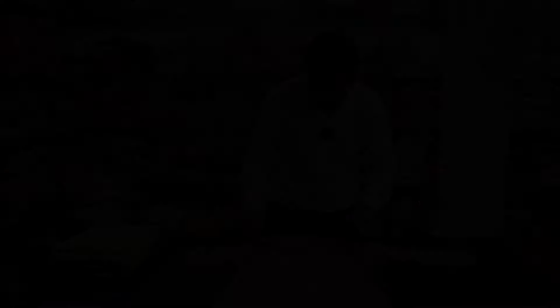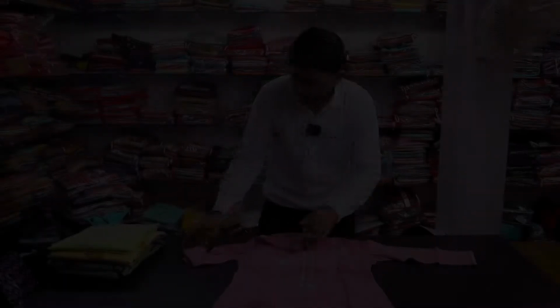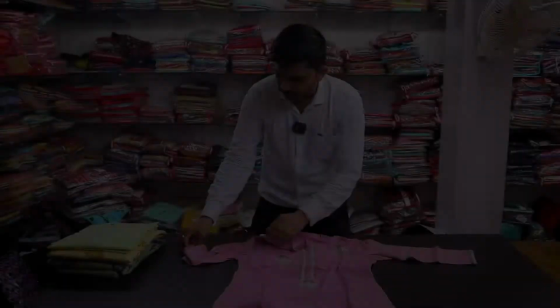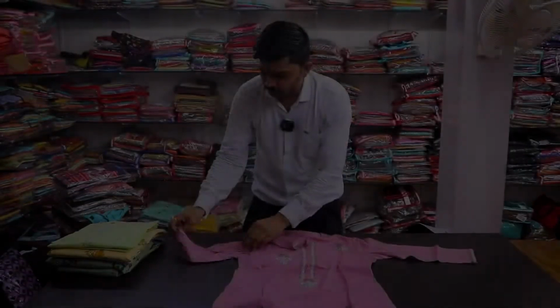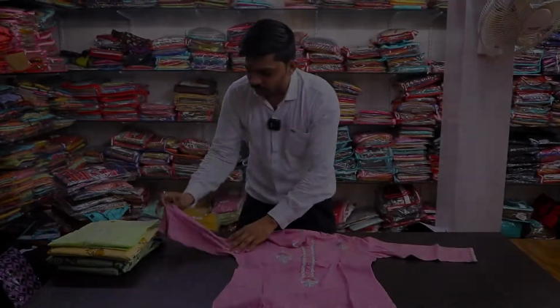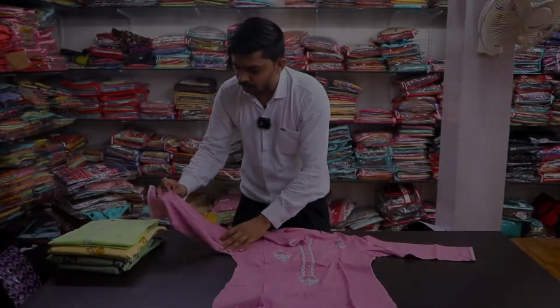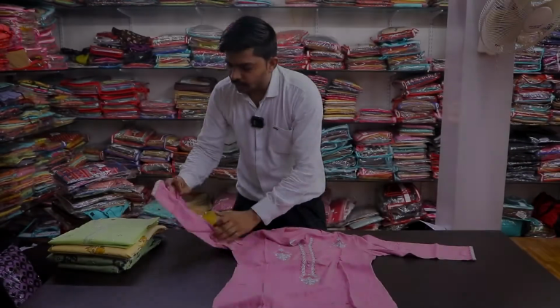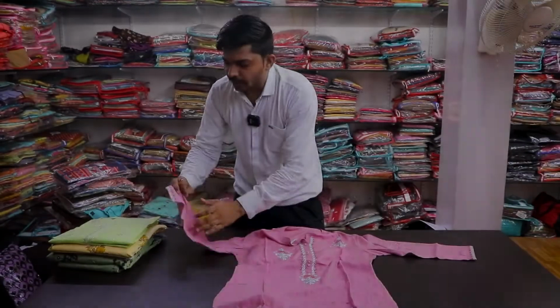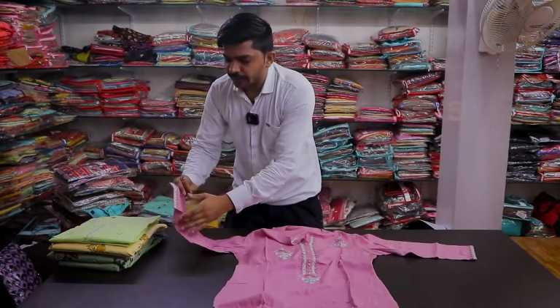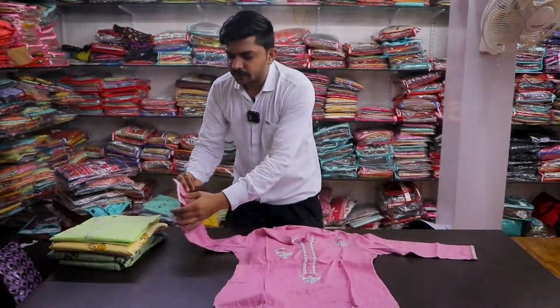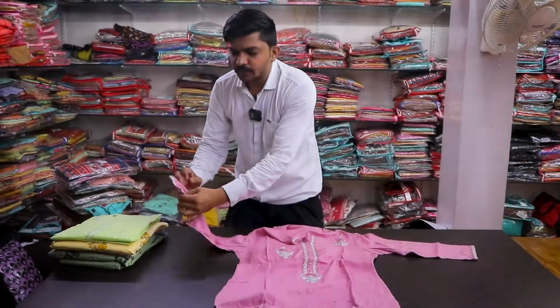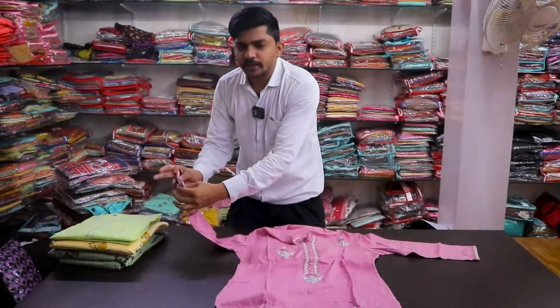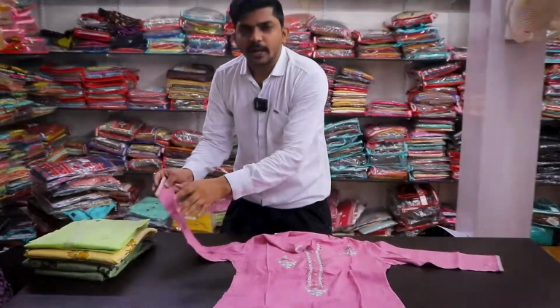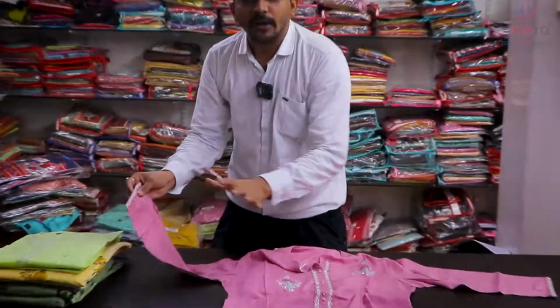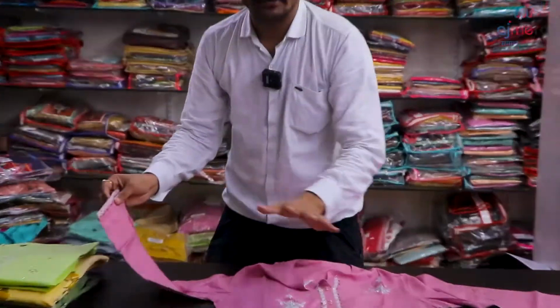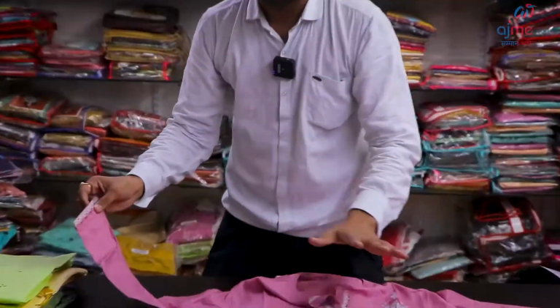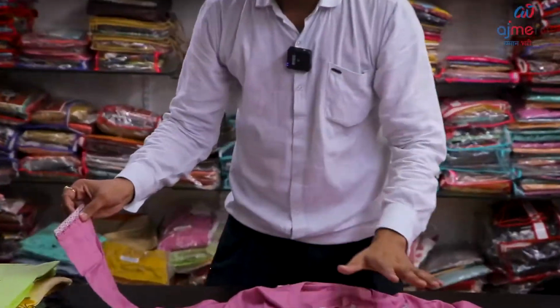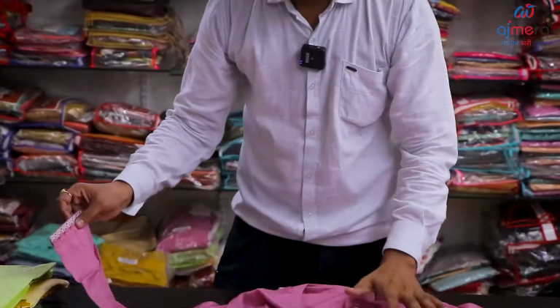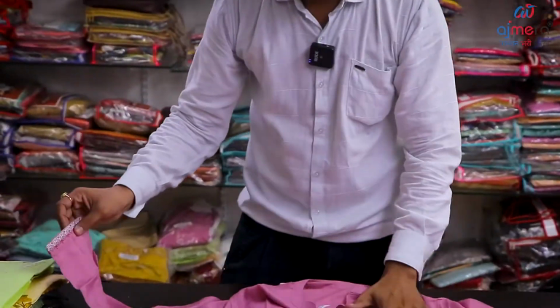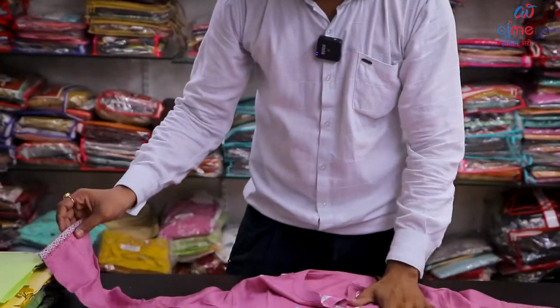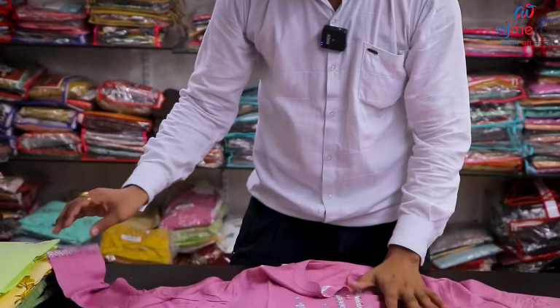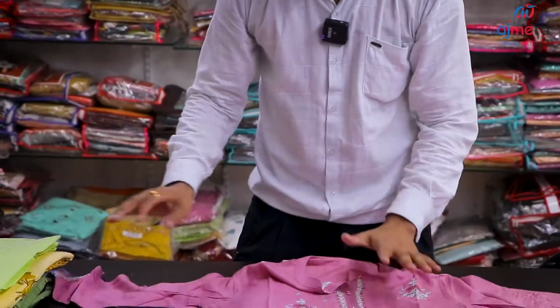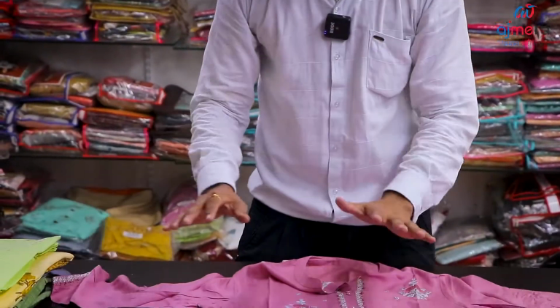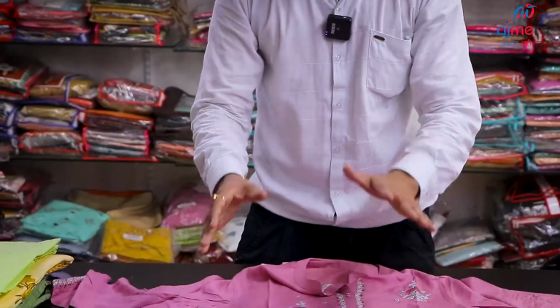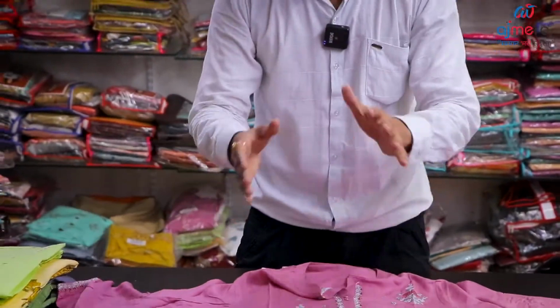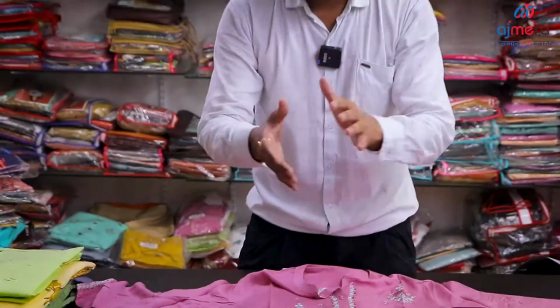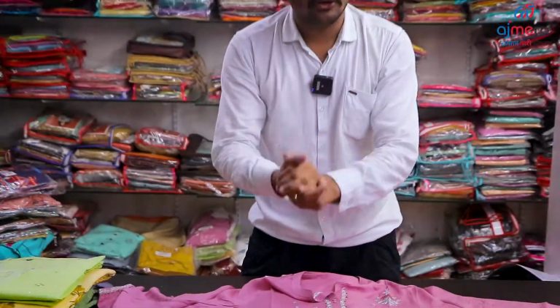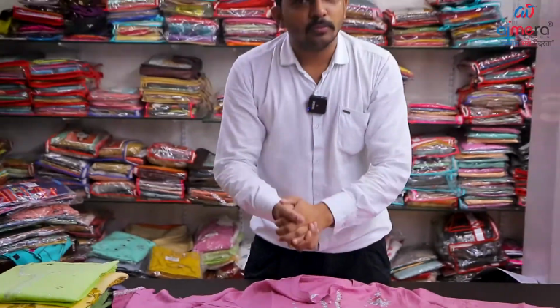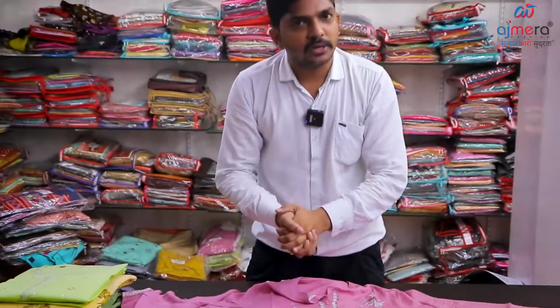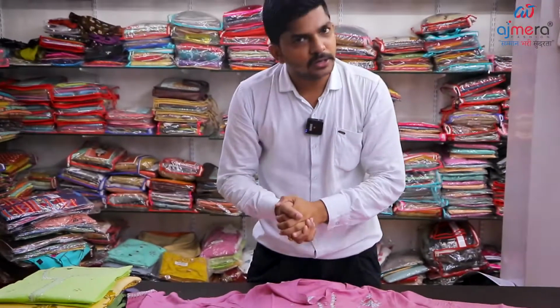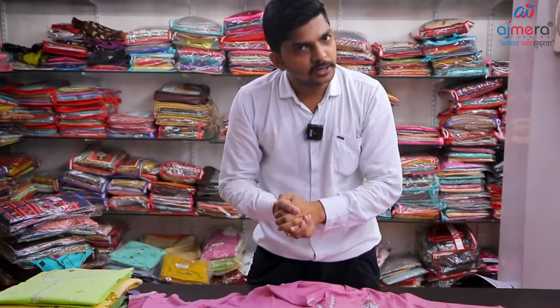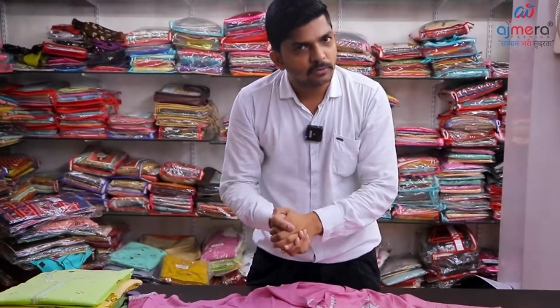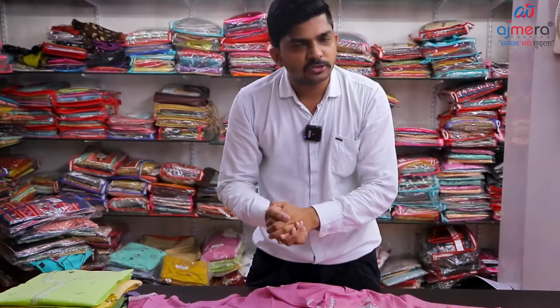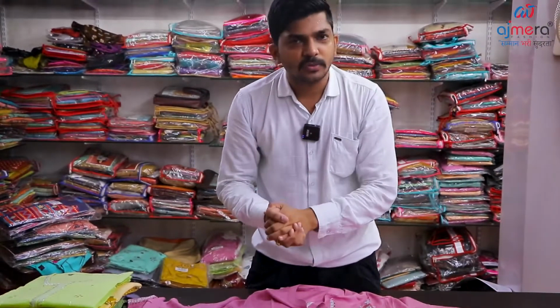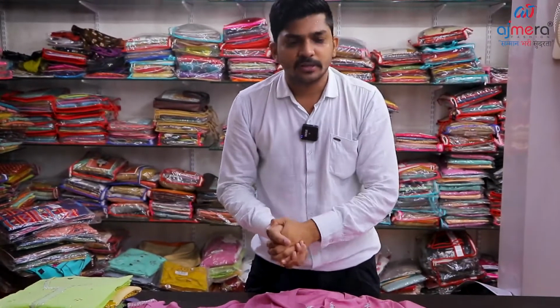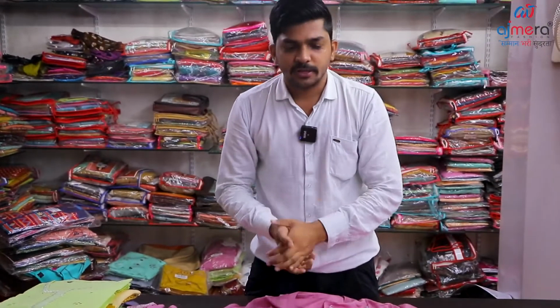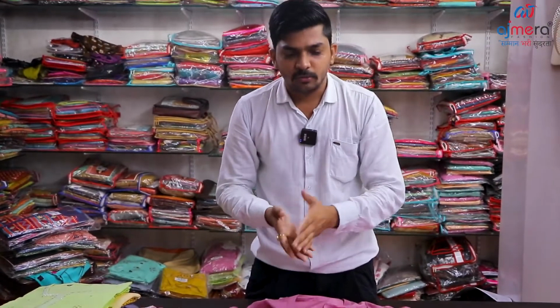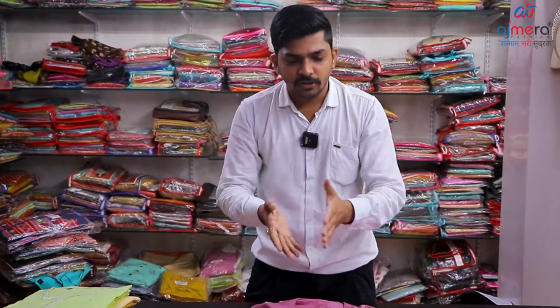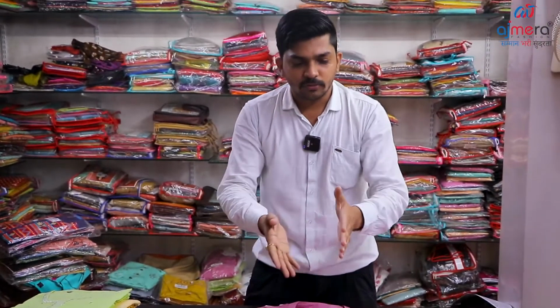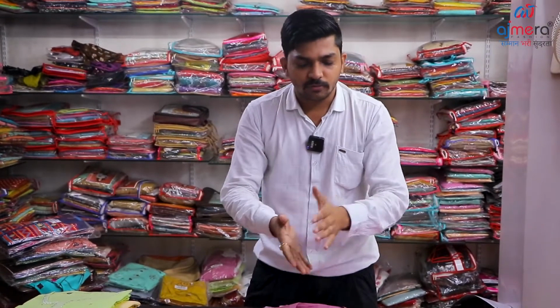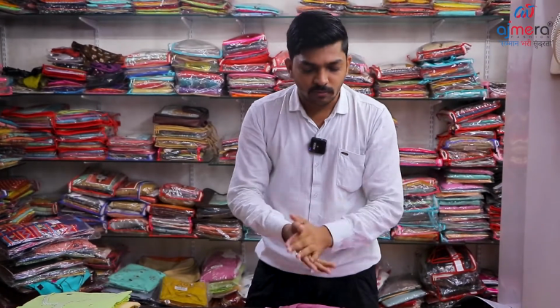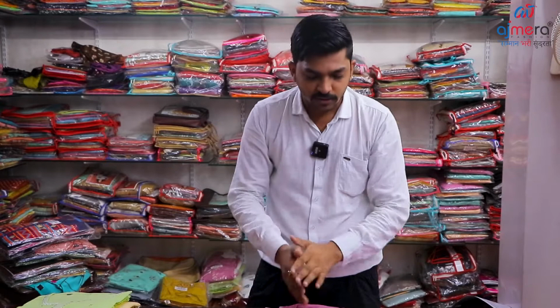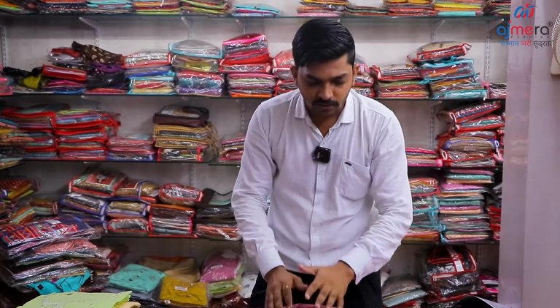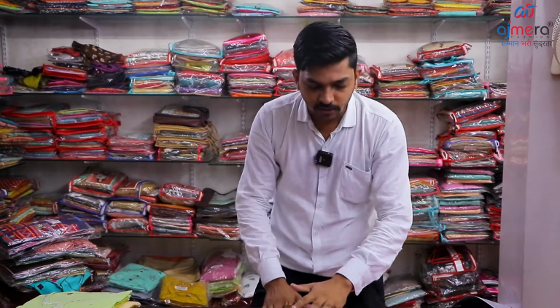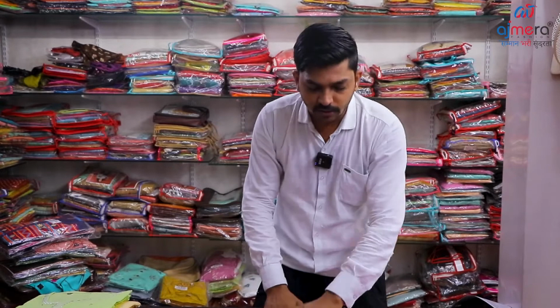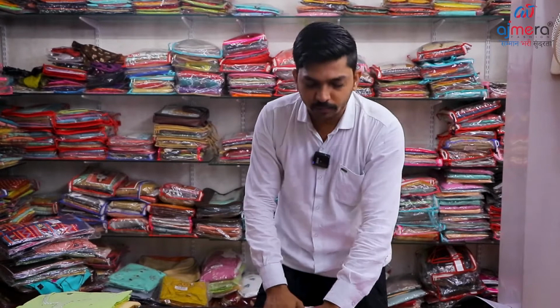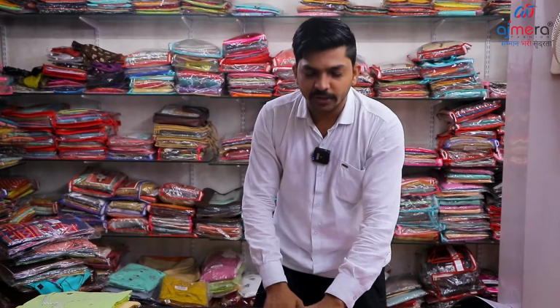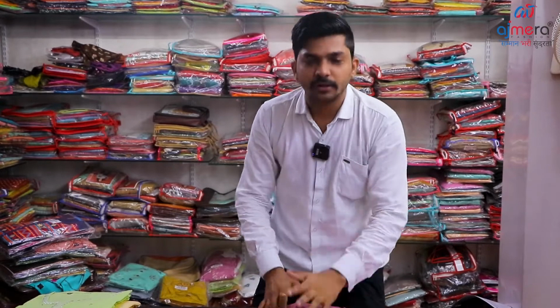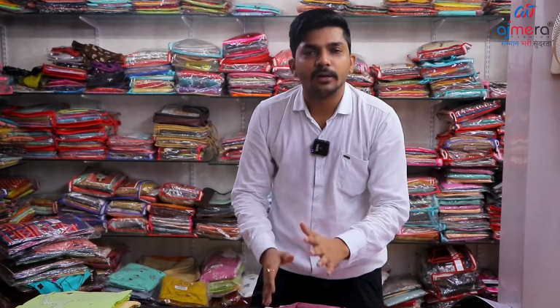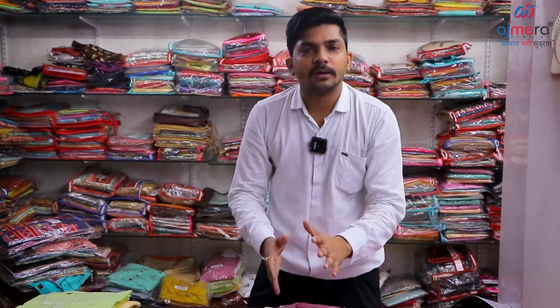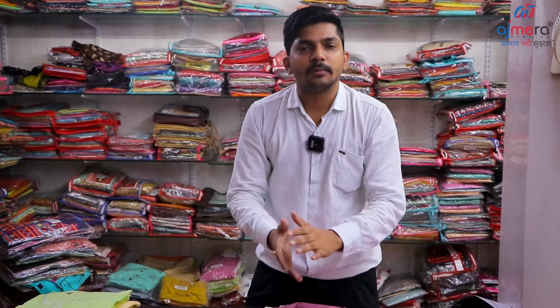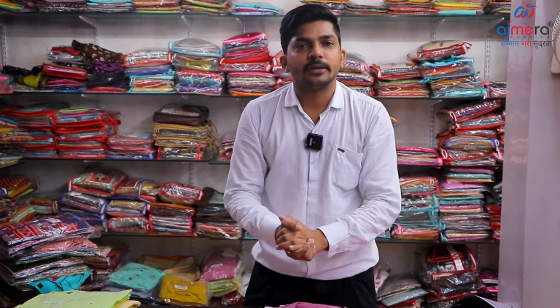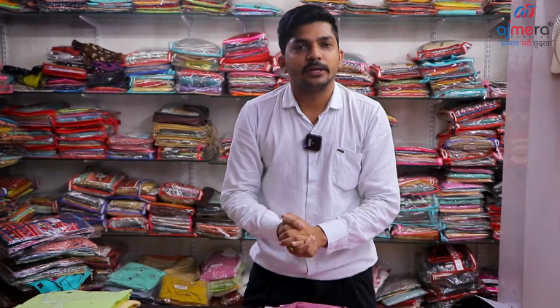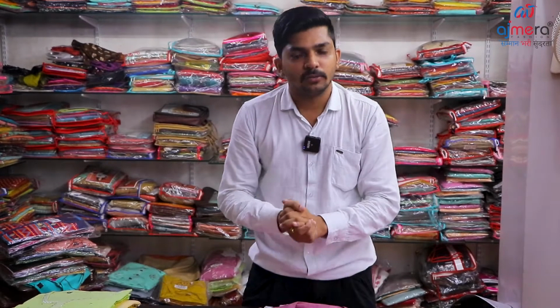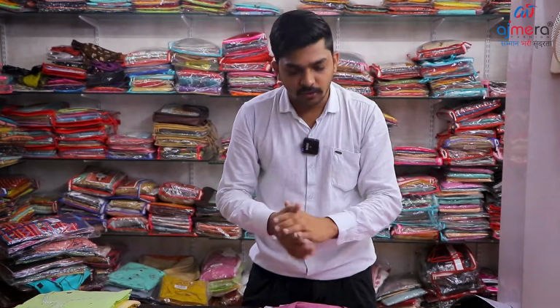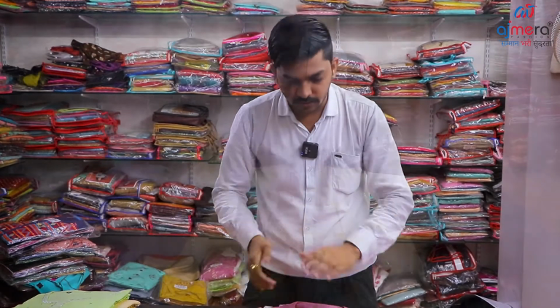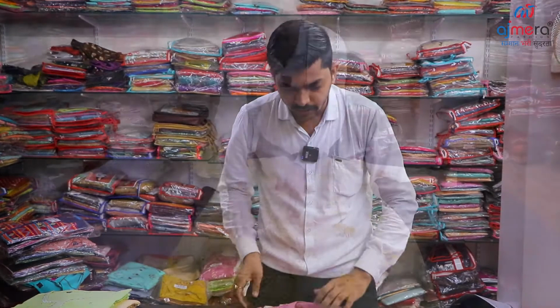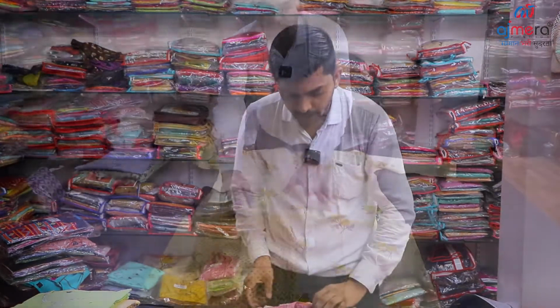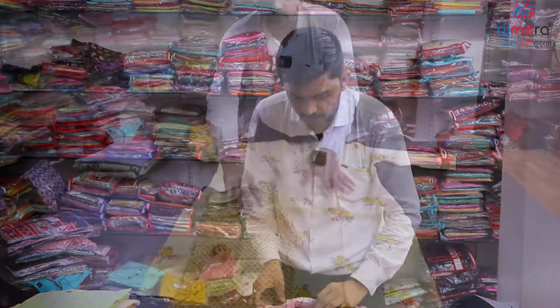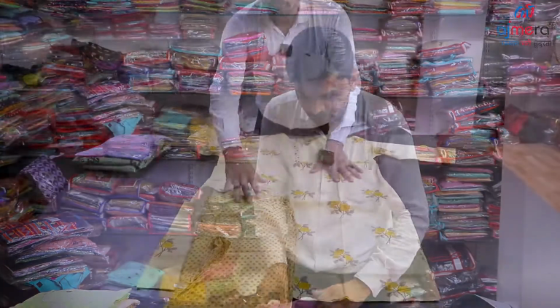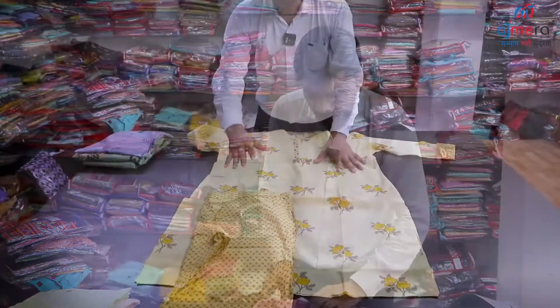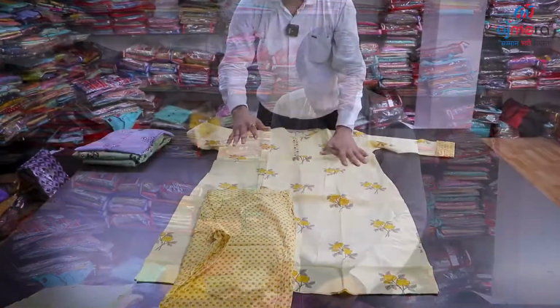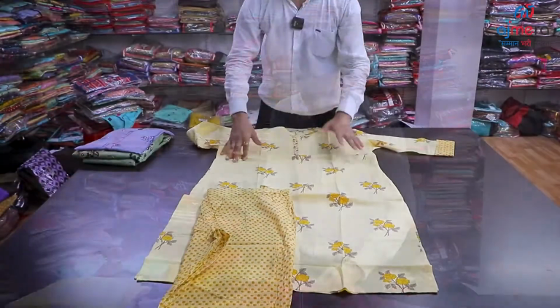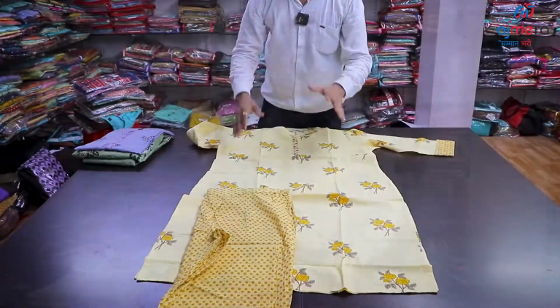Thank you very much. The whole item was washable, also to wash from the outside. Work, color, etc. It was a great collection.